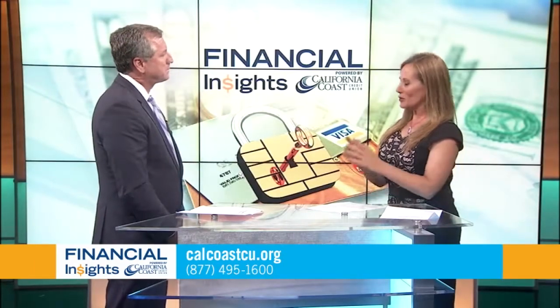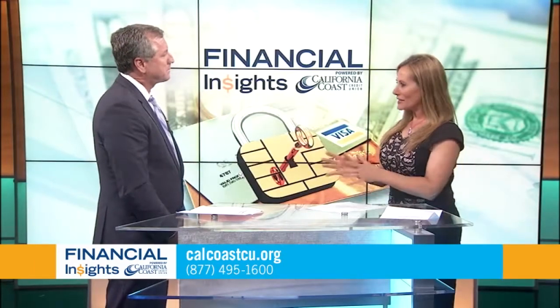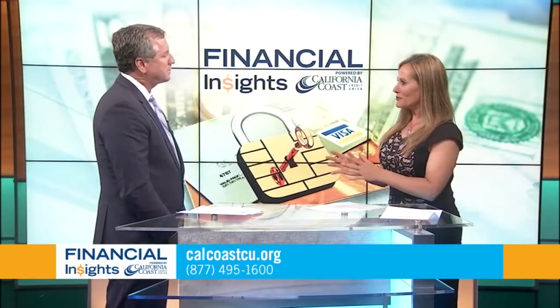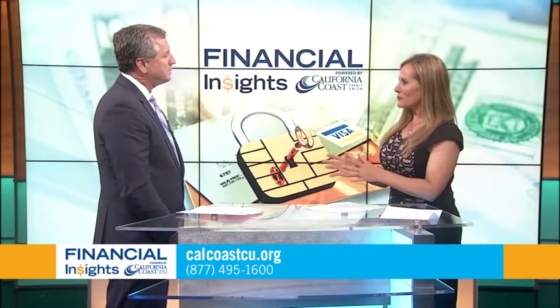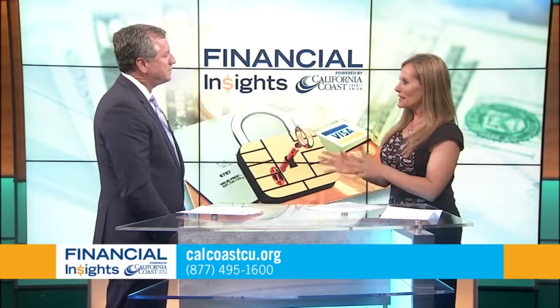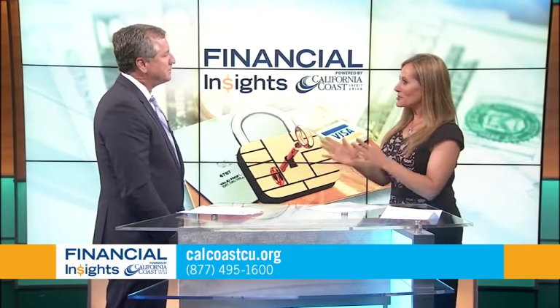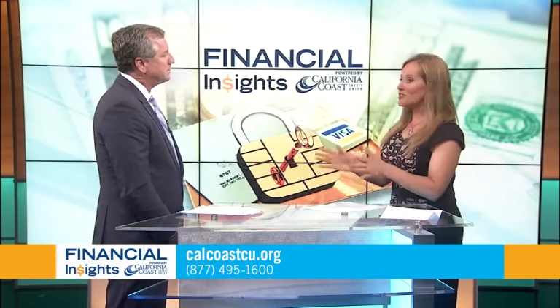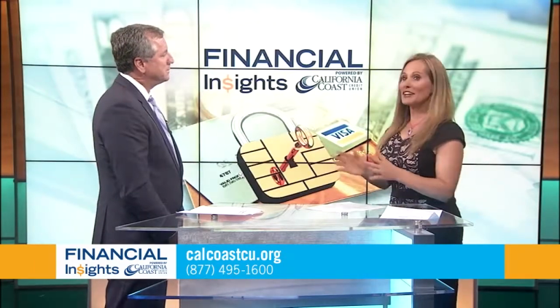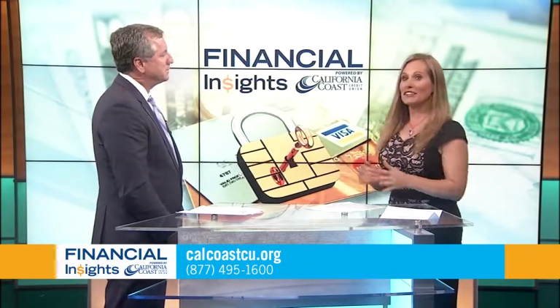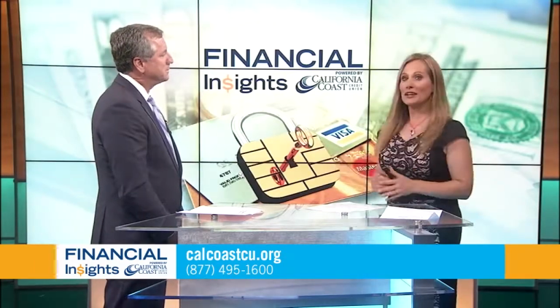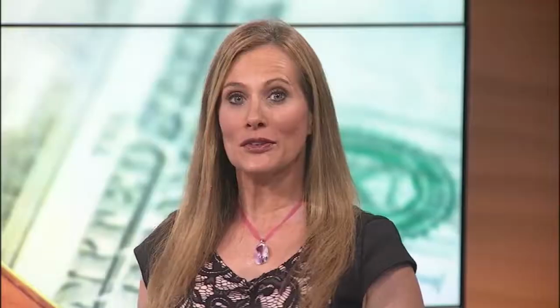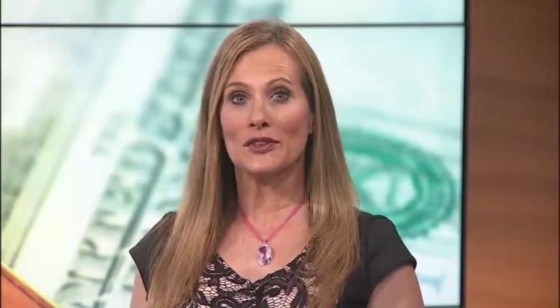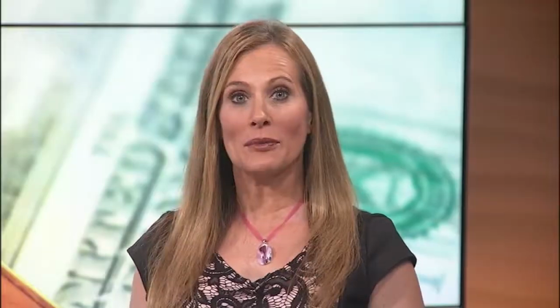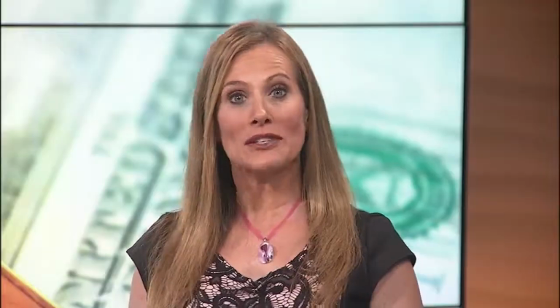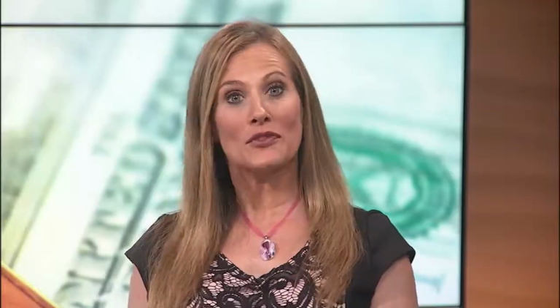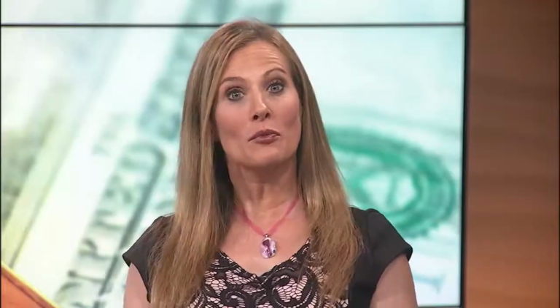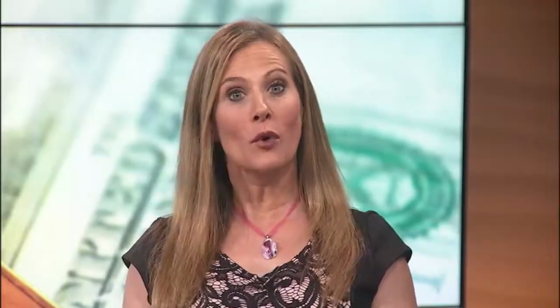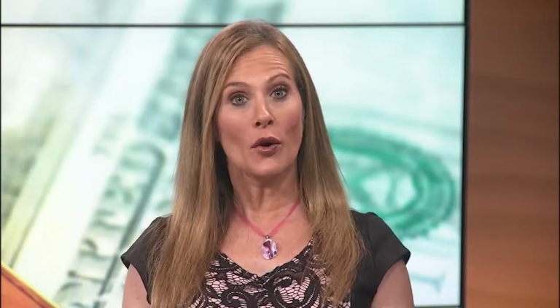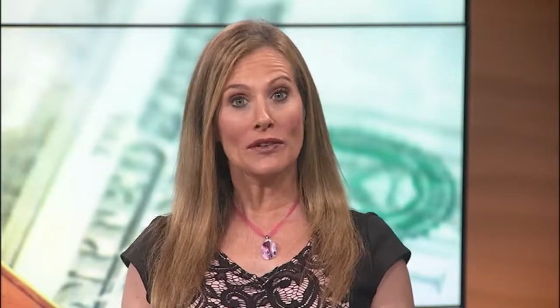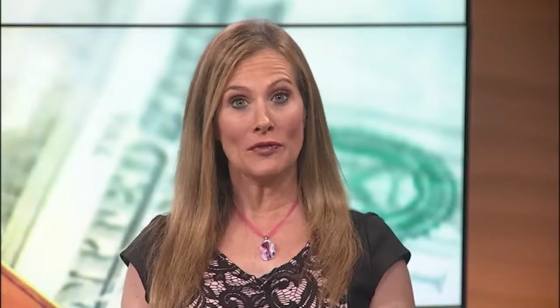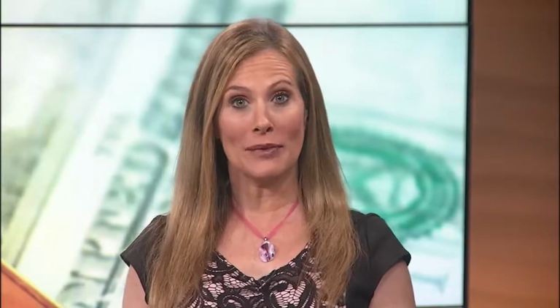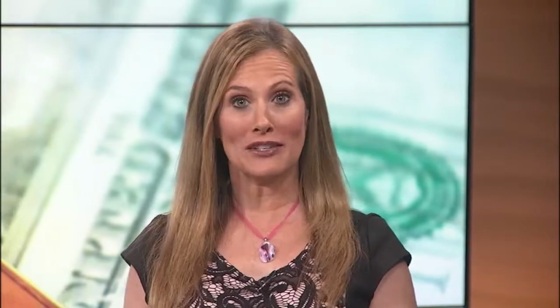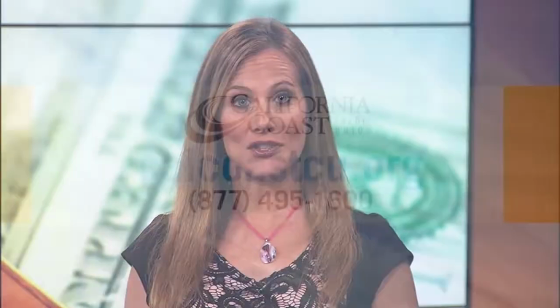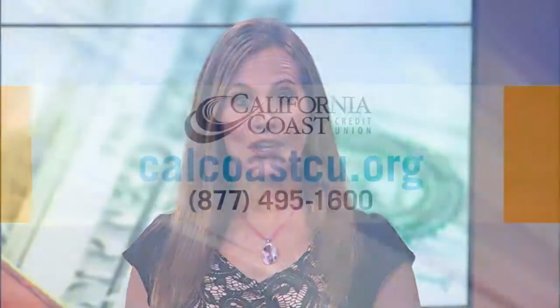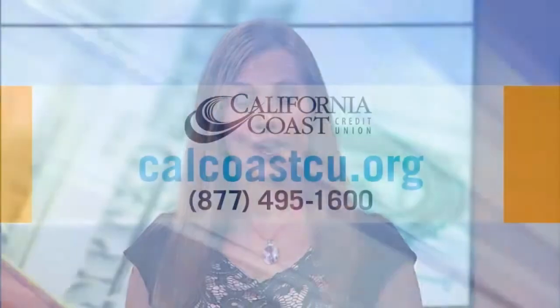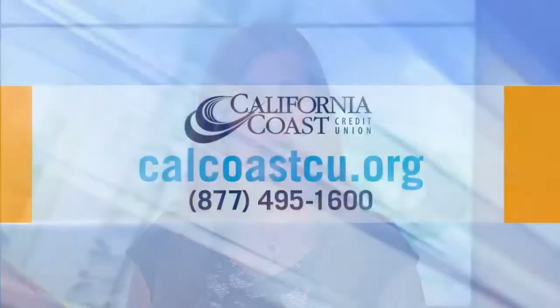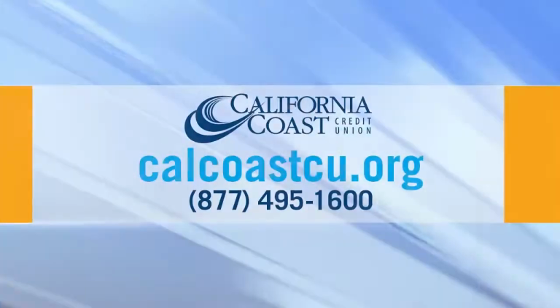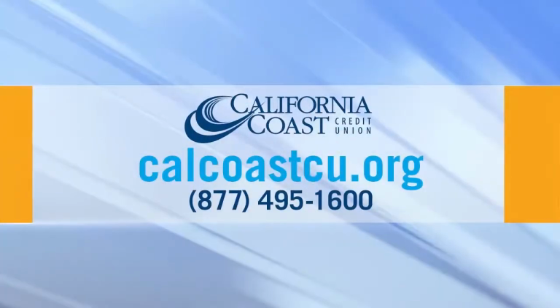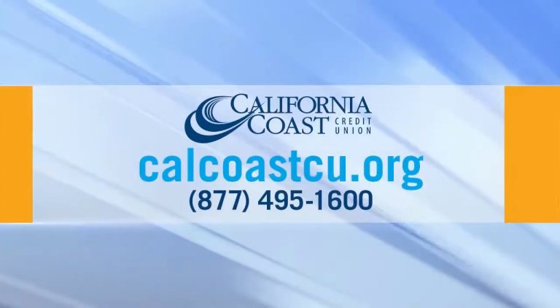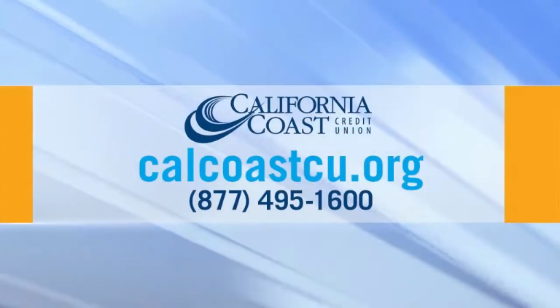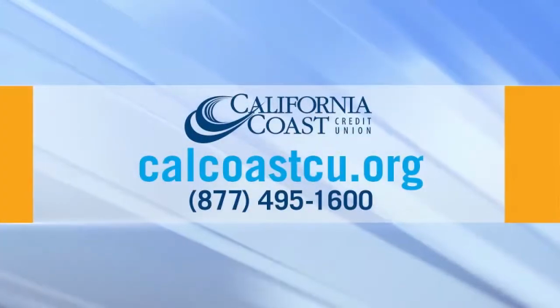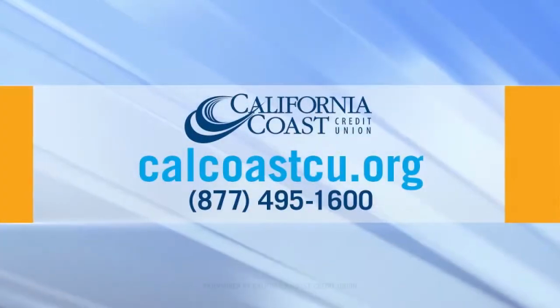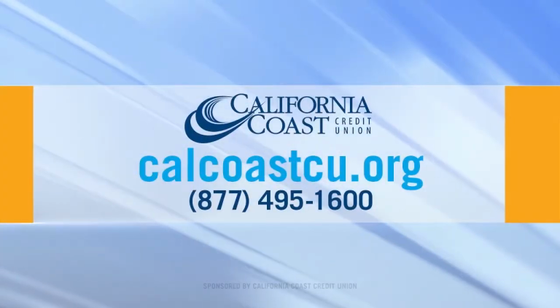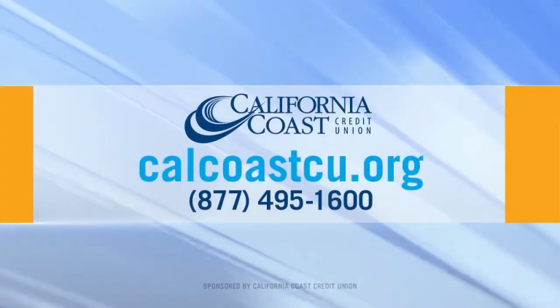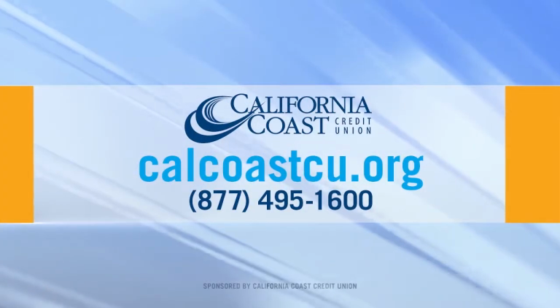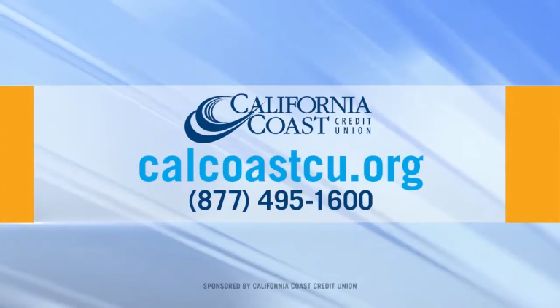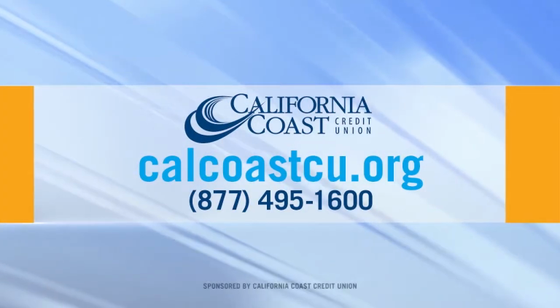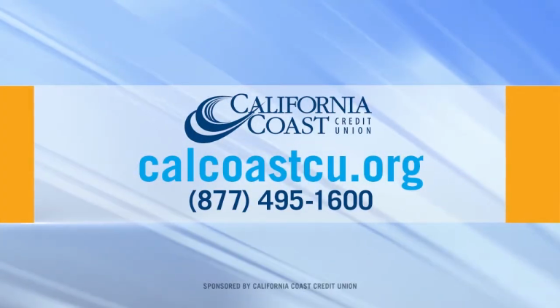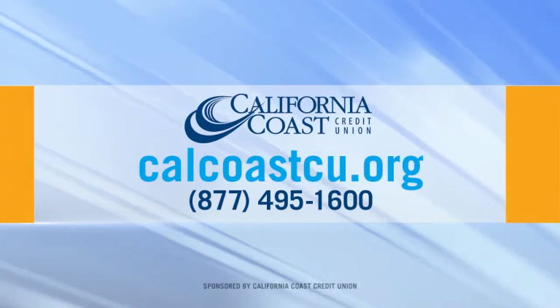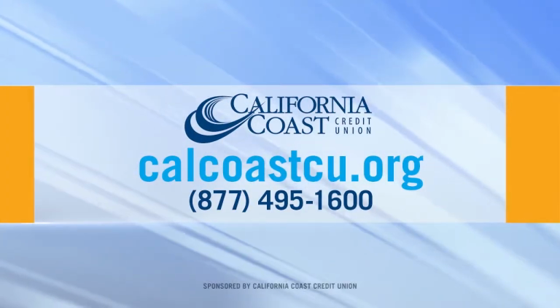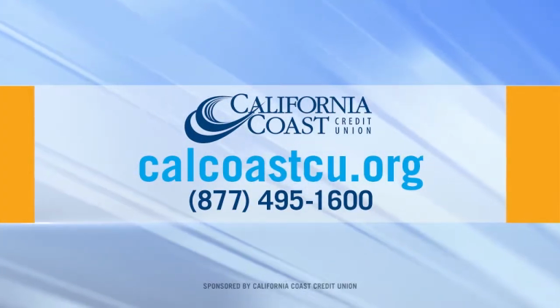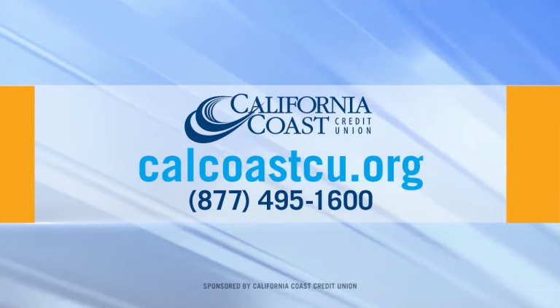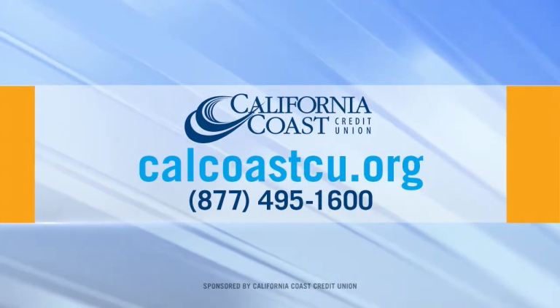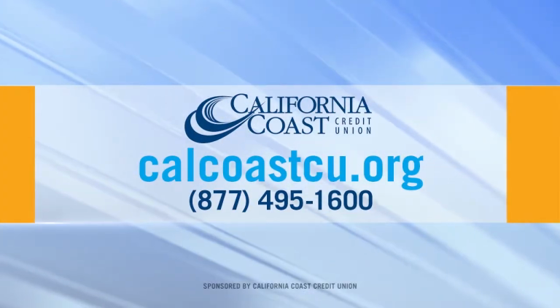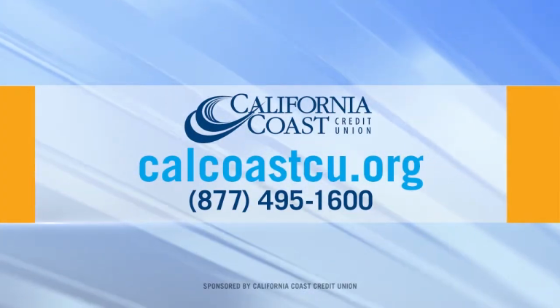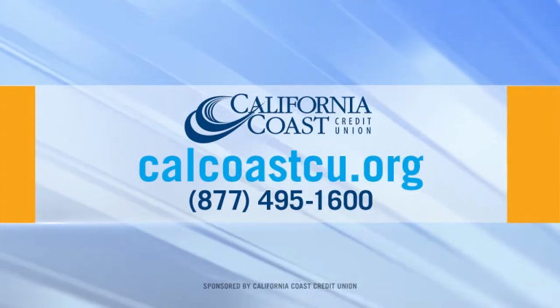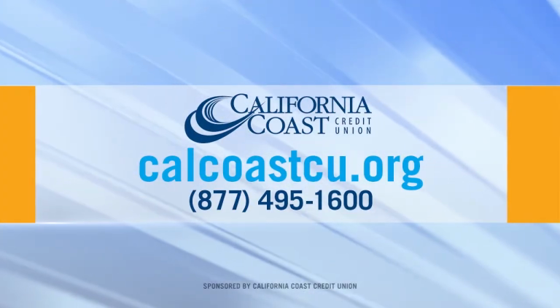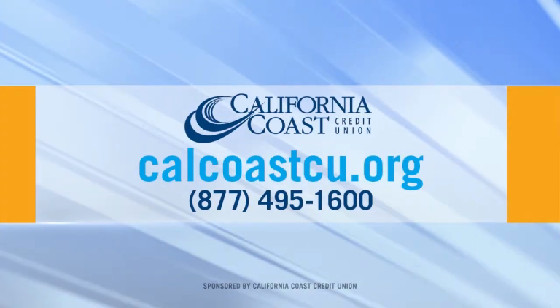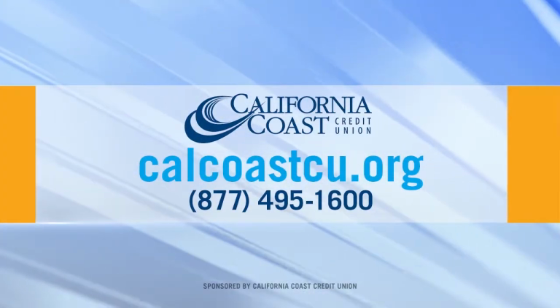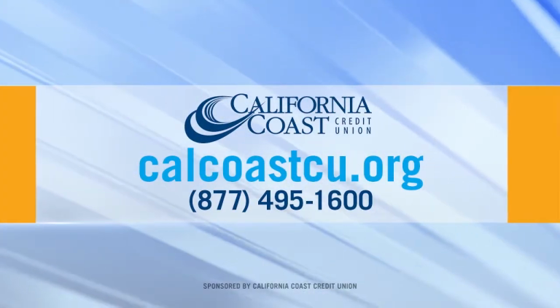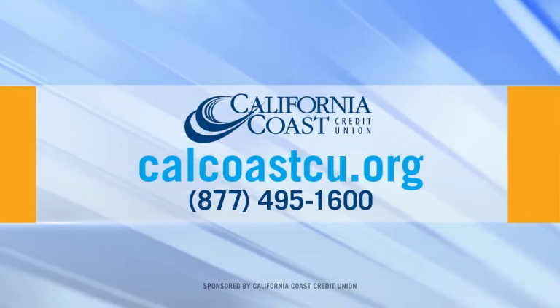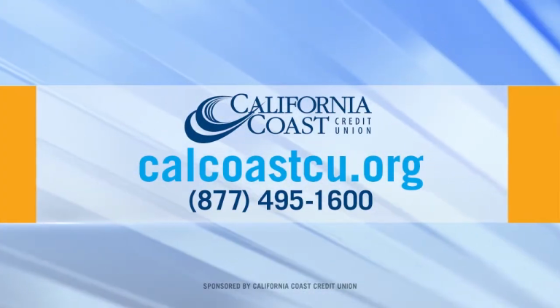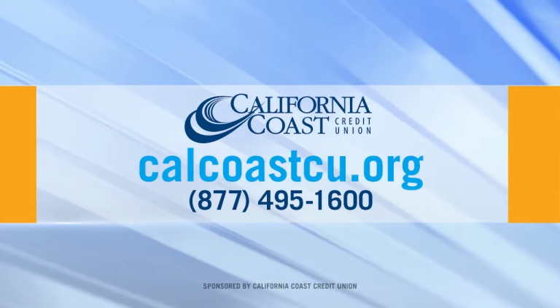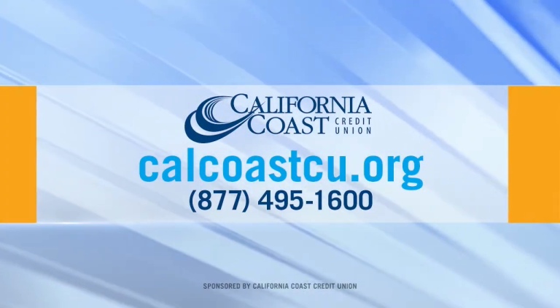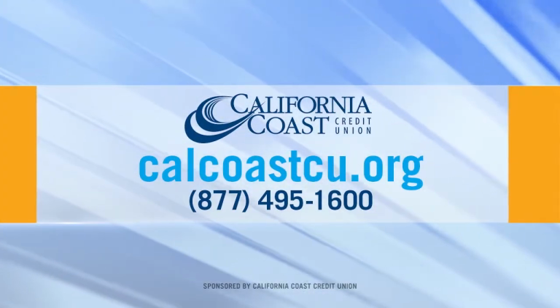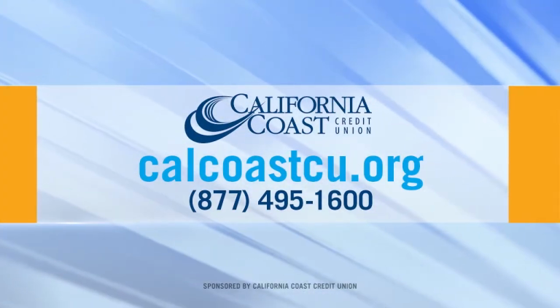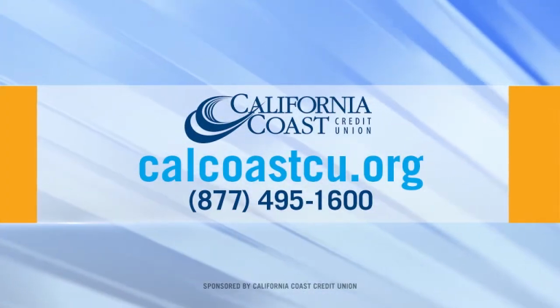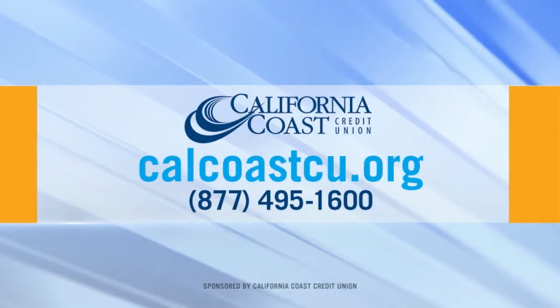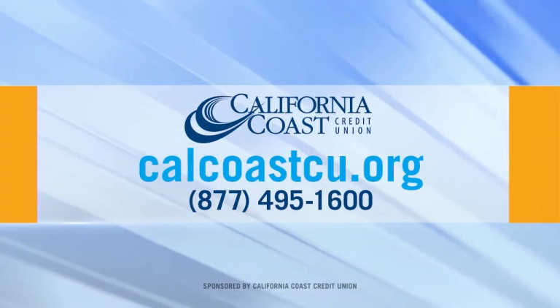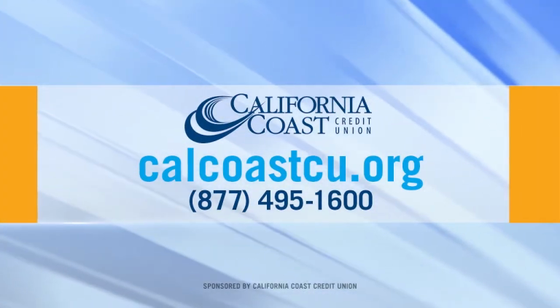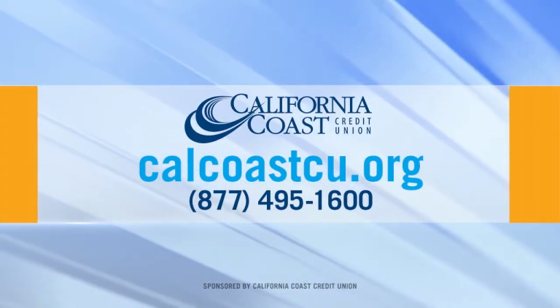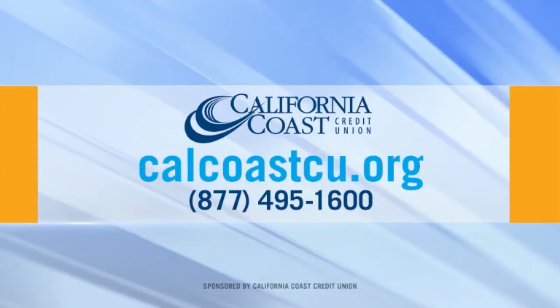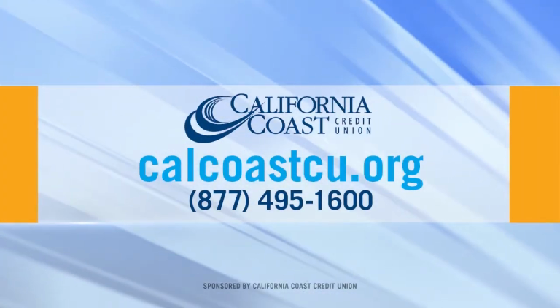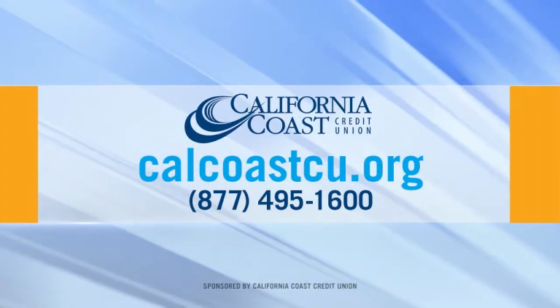Great information, Todd. Thank you so much. For more information, call 877-495-1600 or calcocu.org.